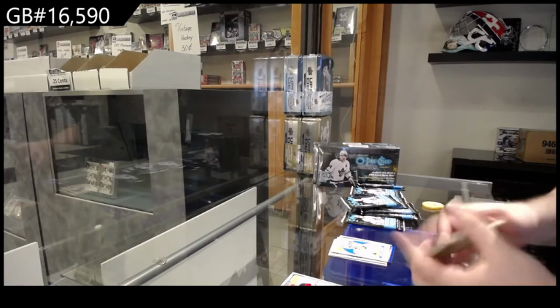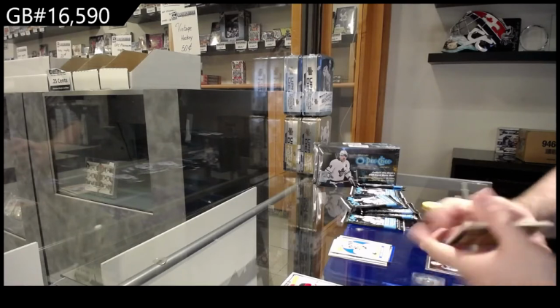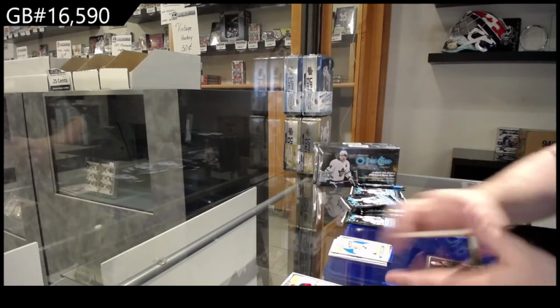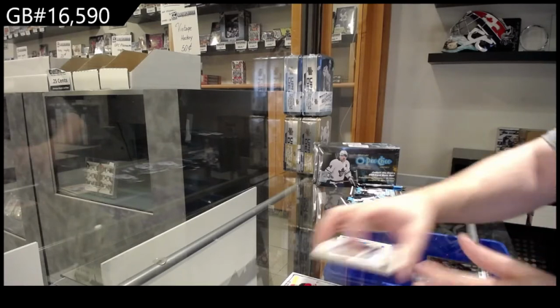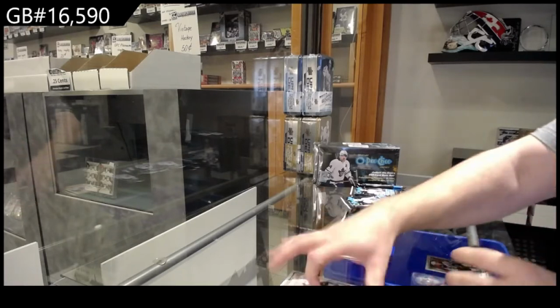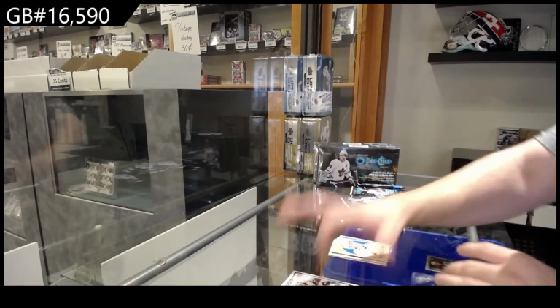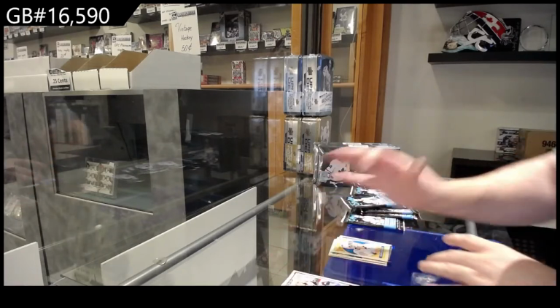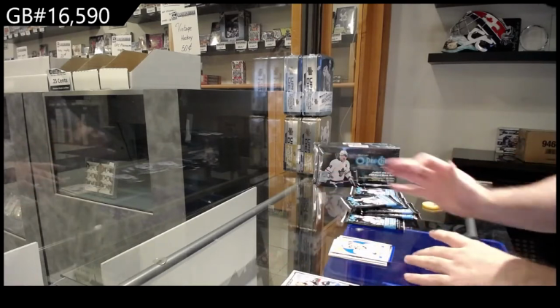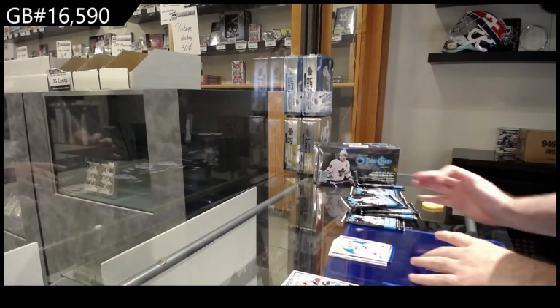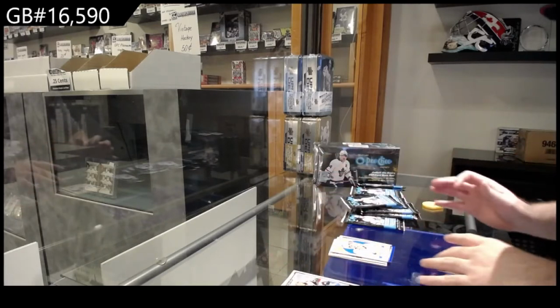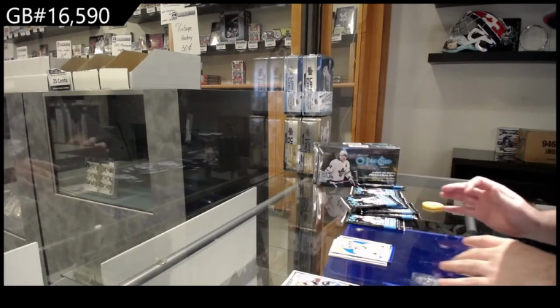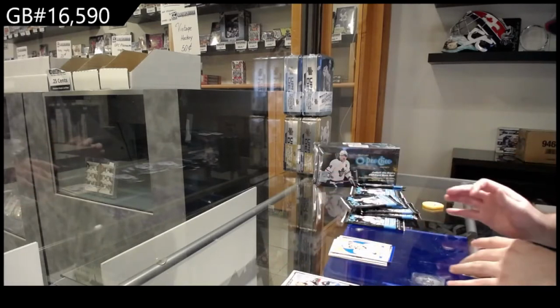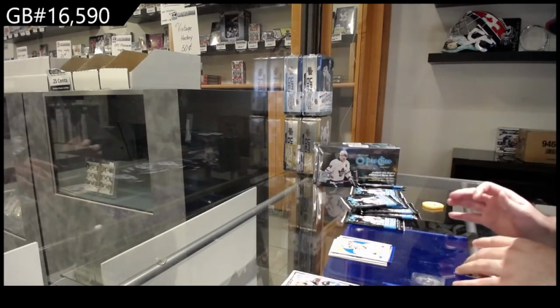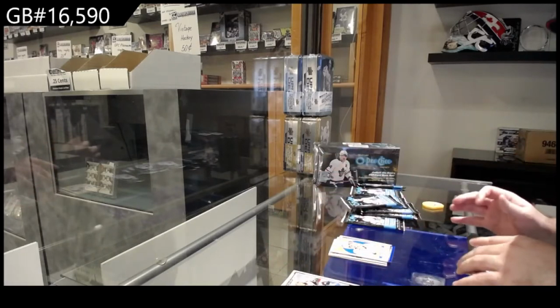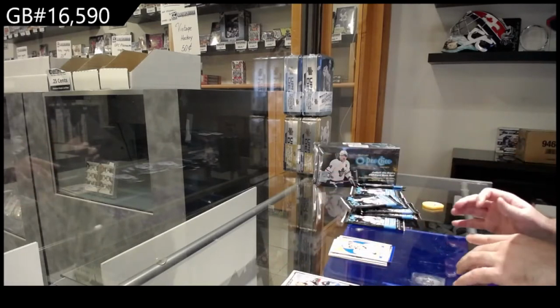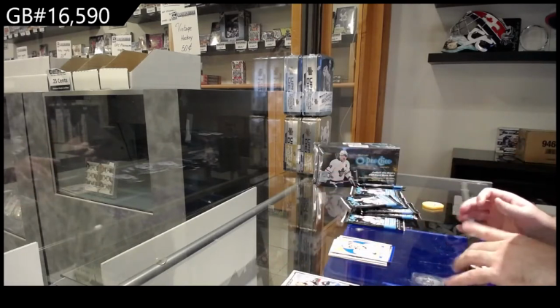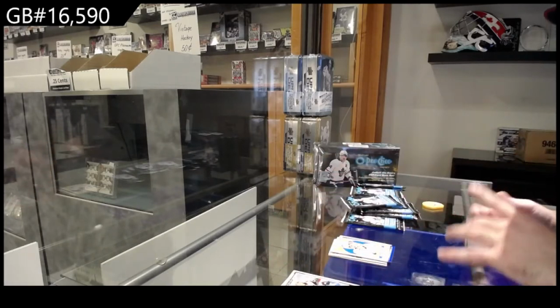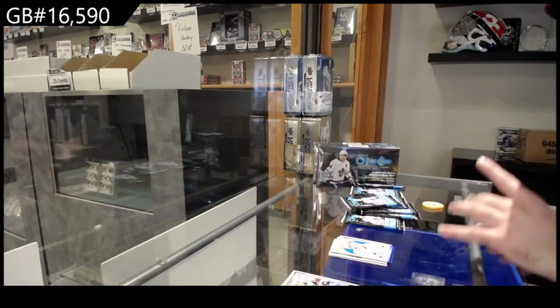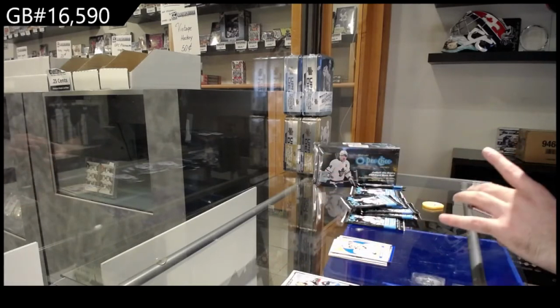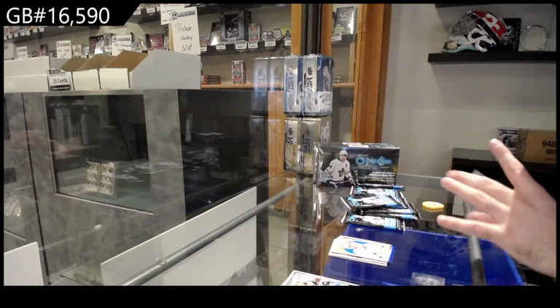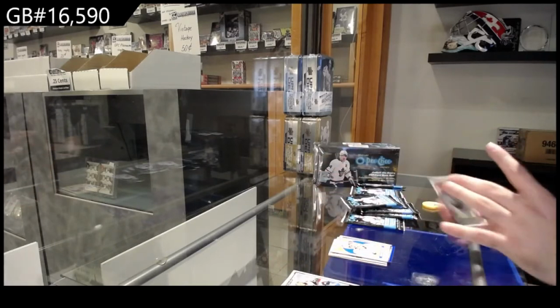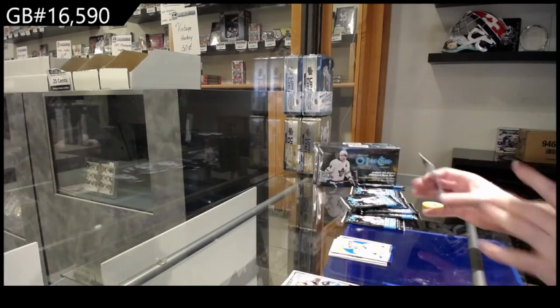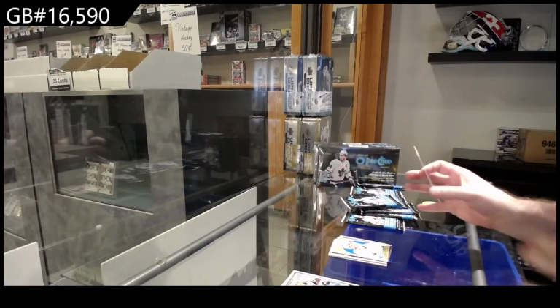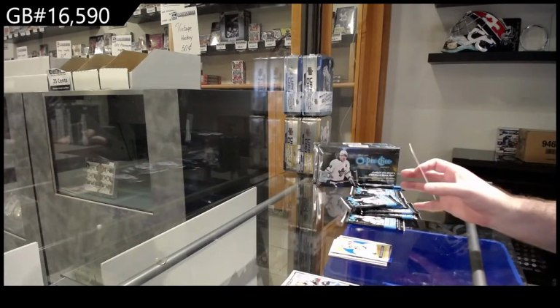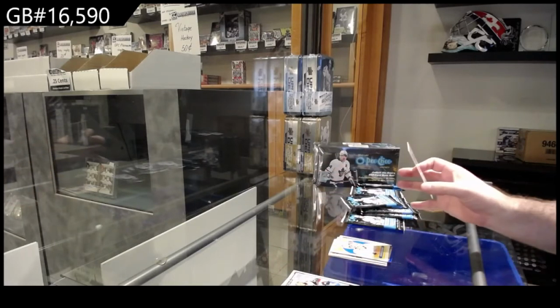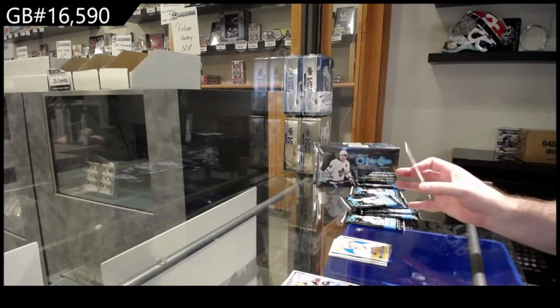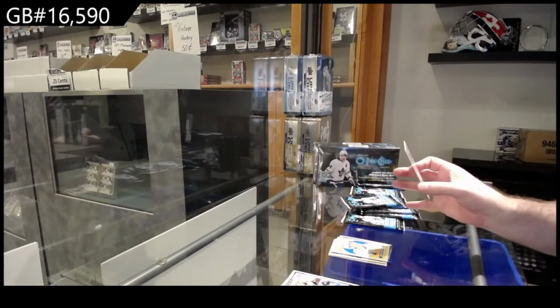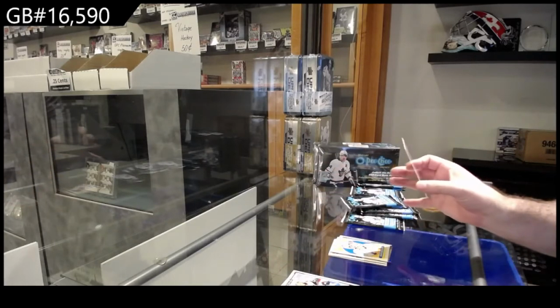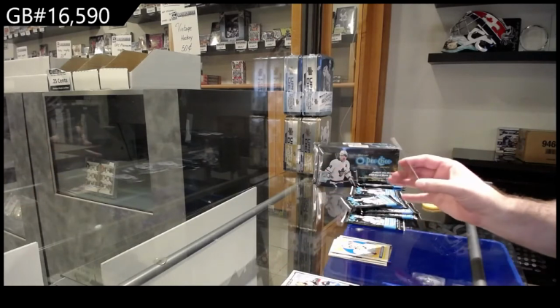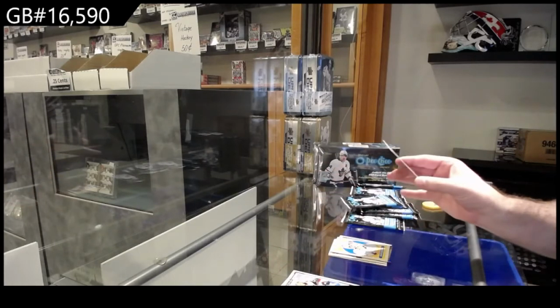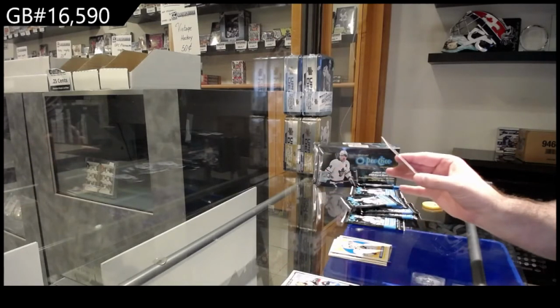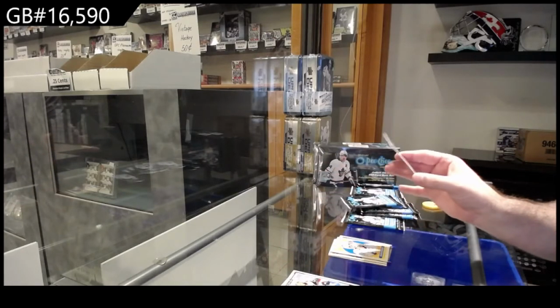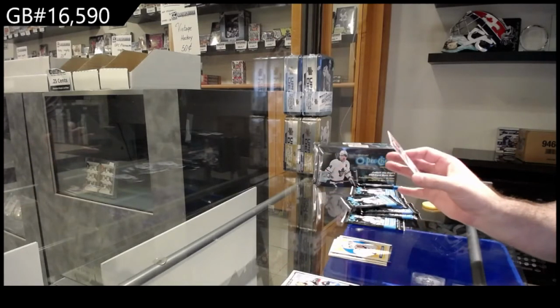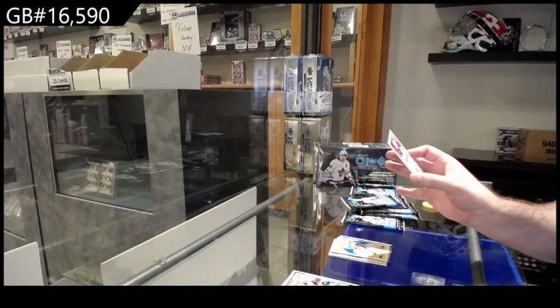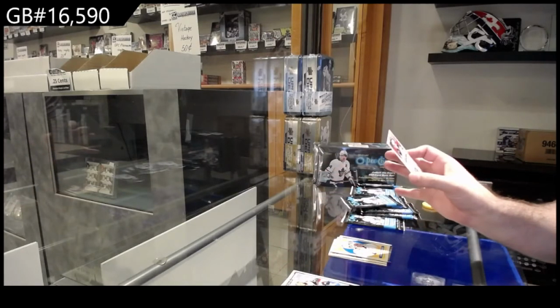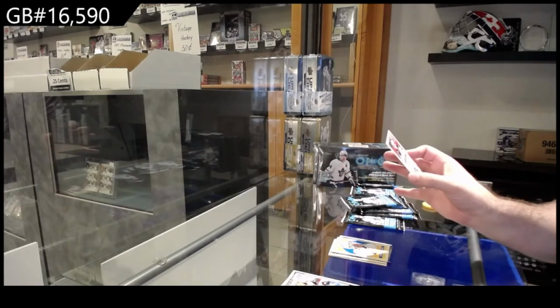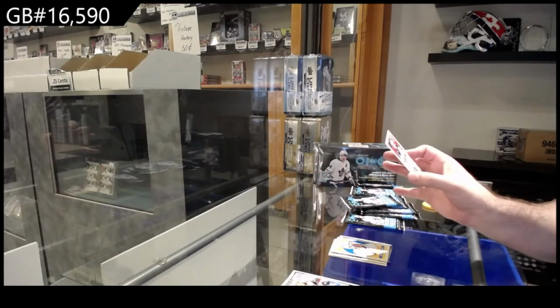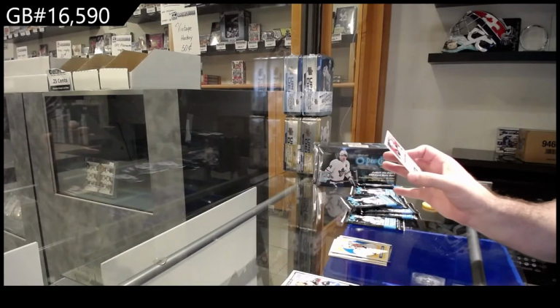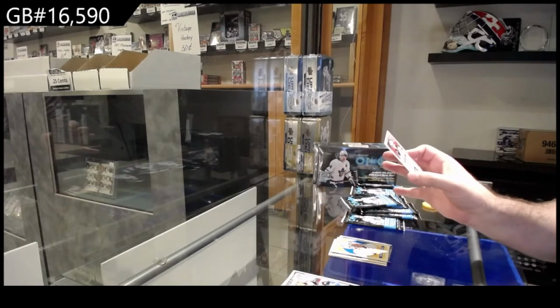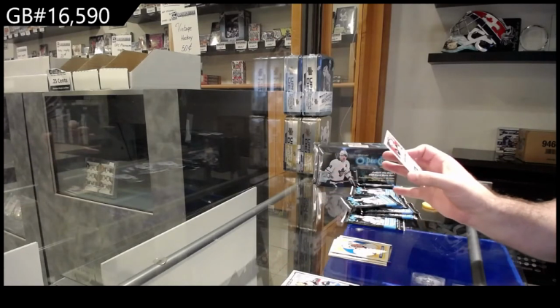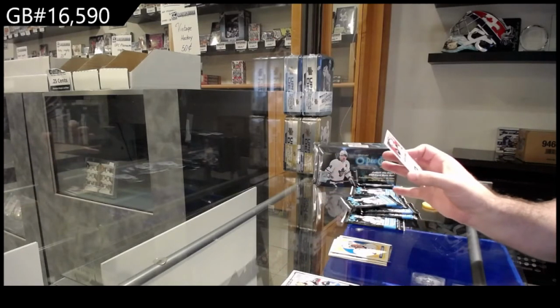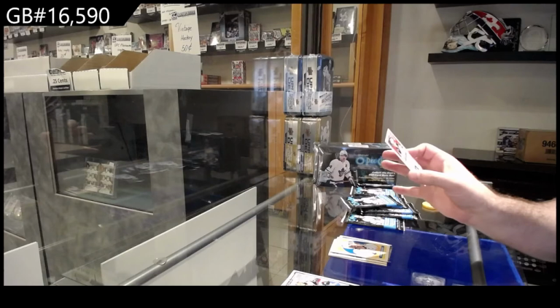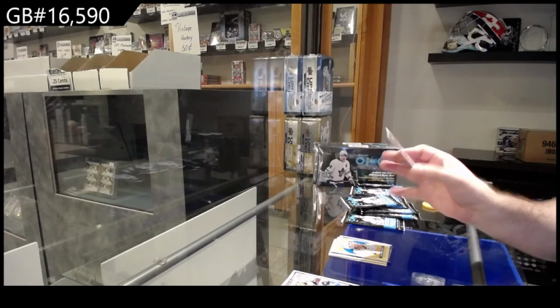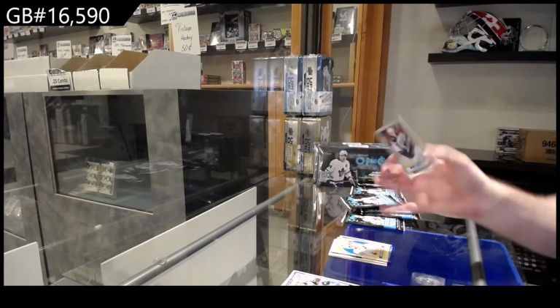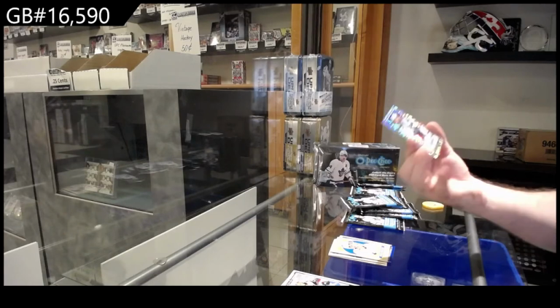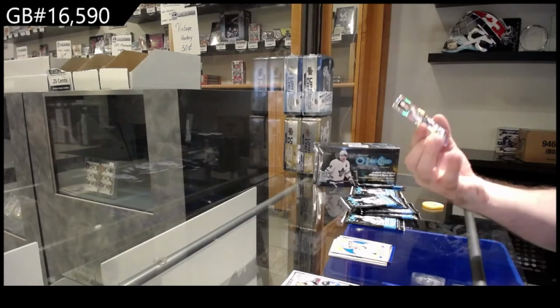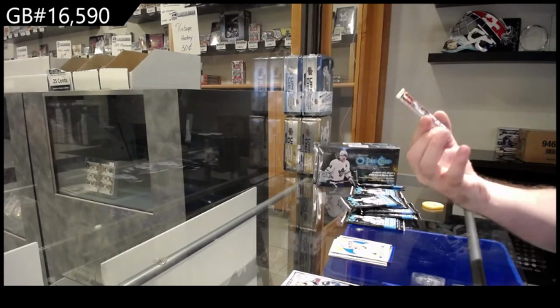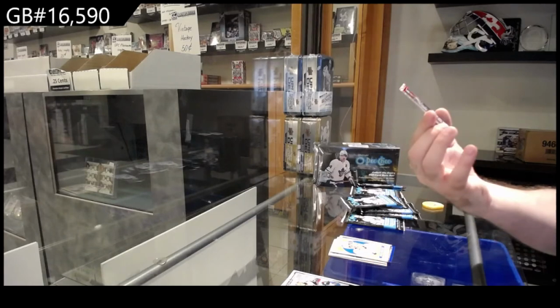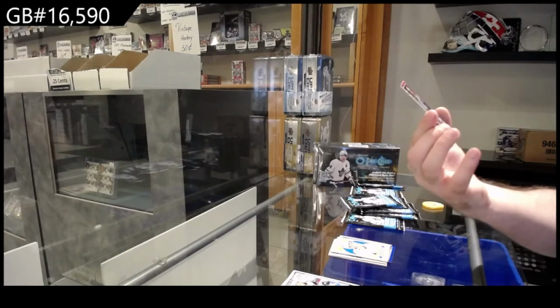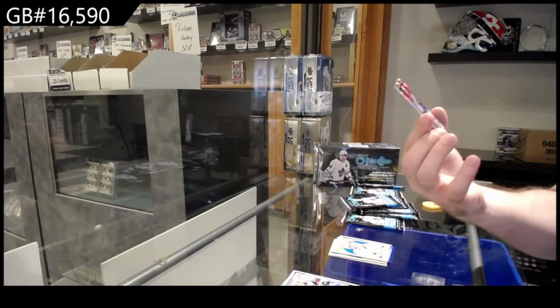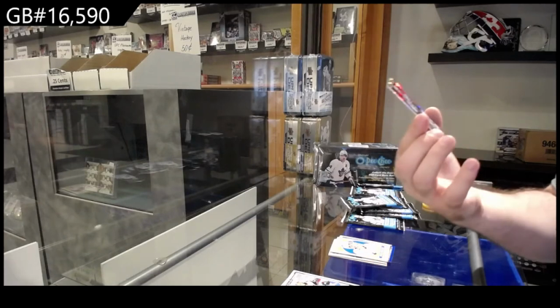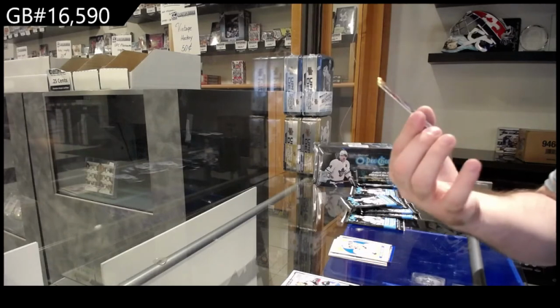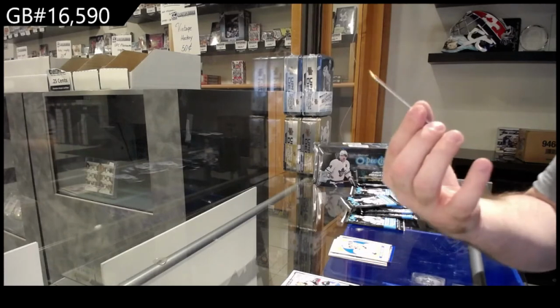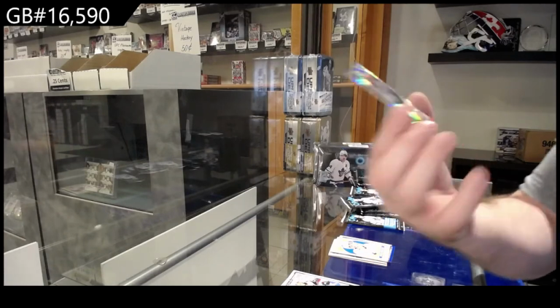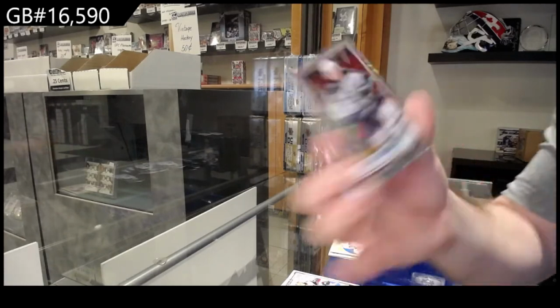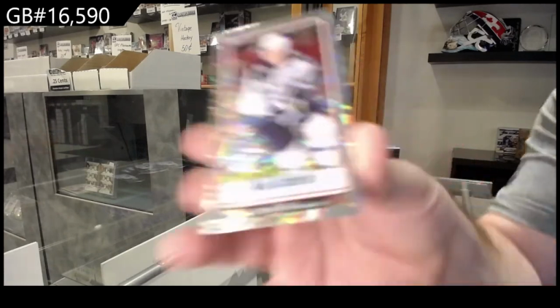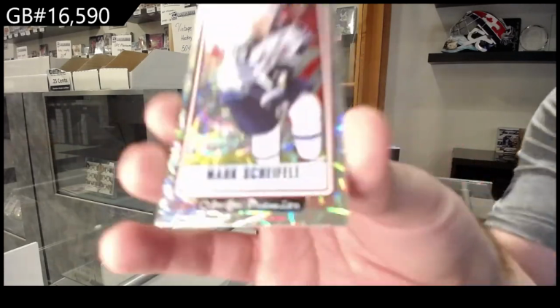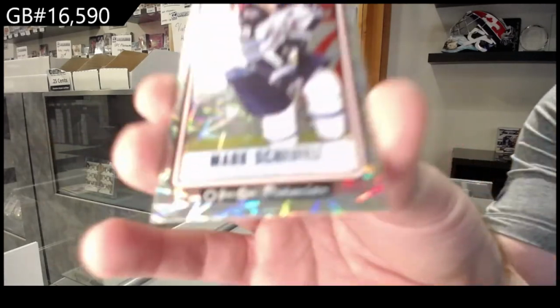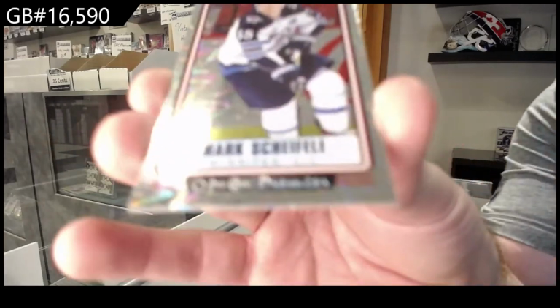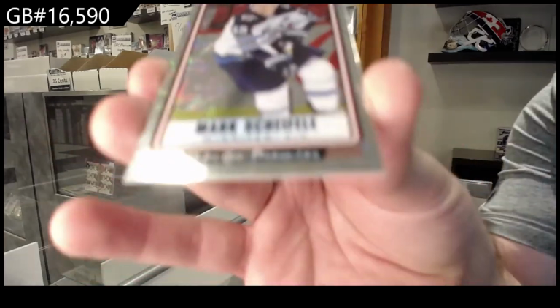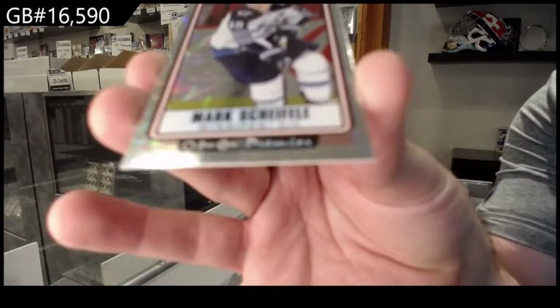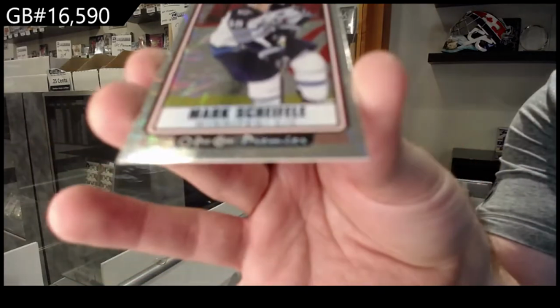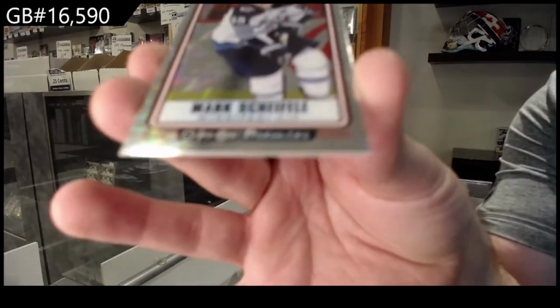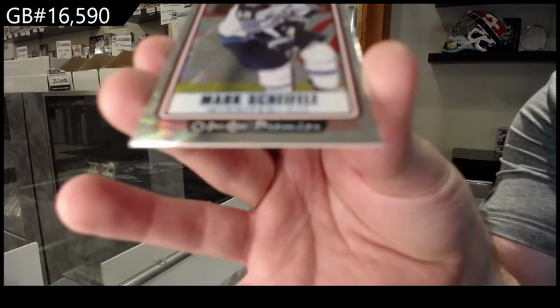This looks cool — we've got a Mini. That's a really nice looking one, of Mark Shifley.